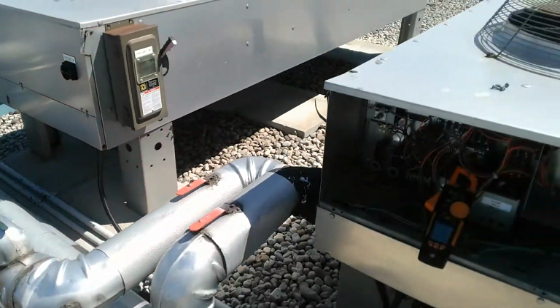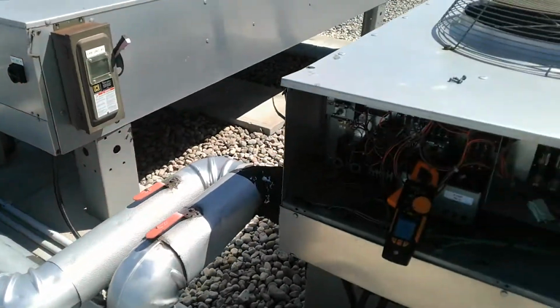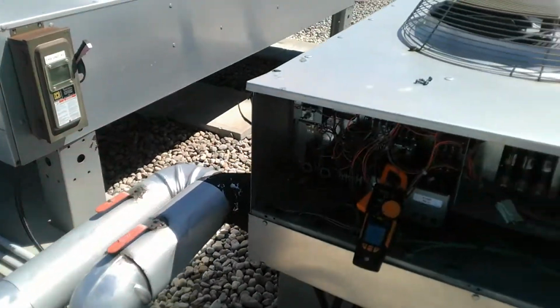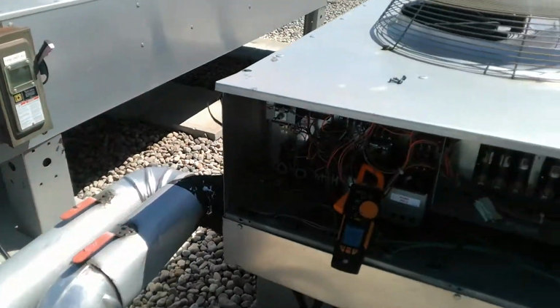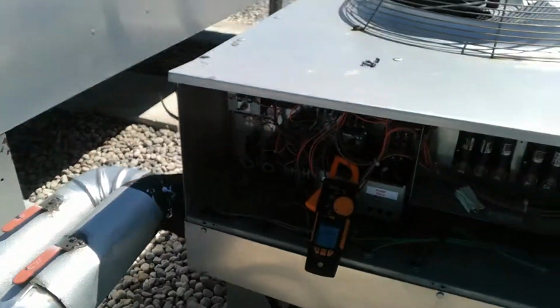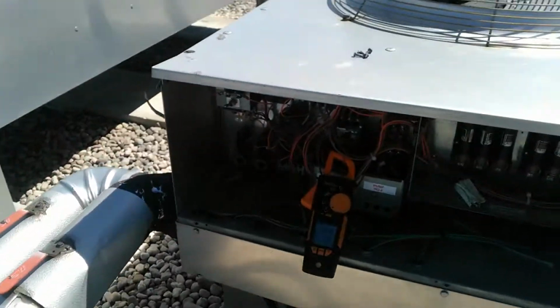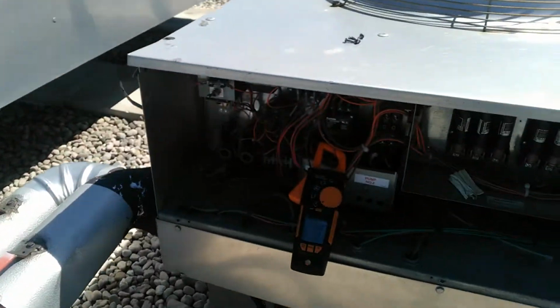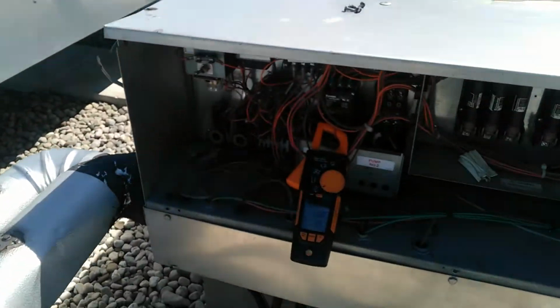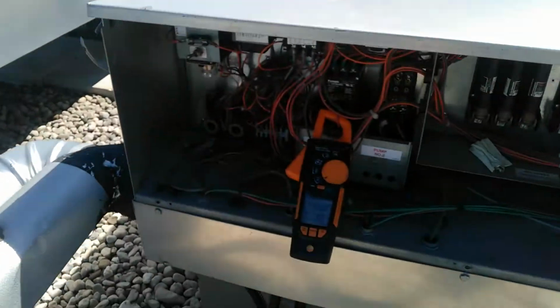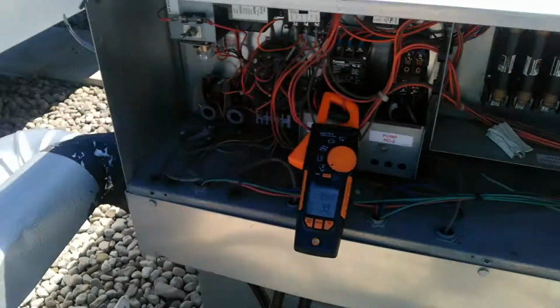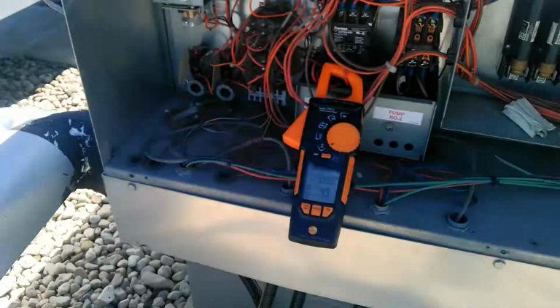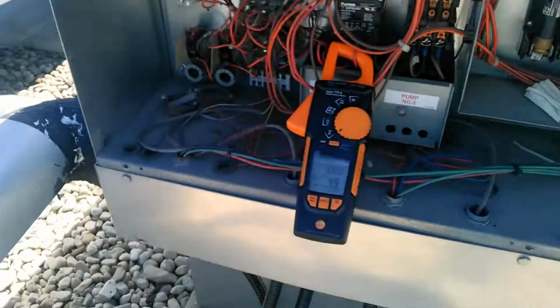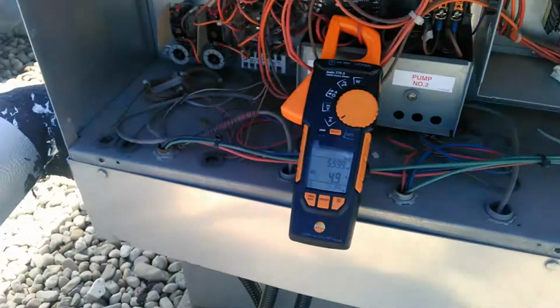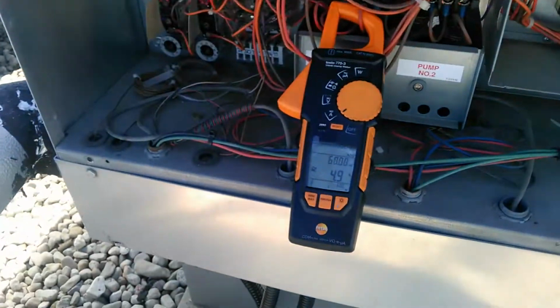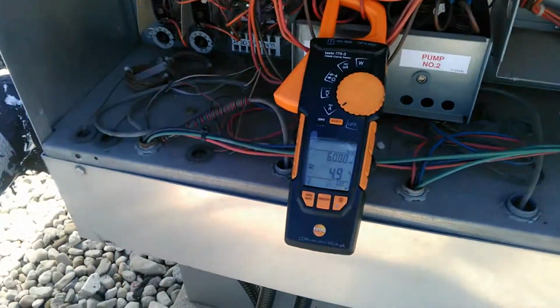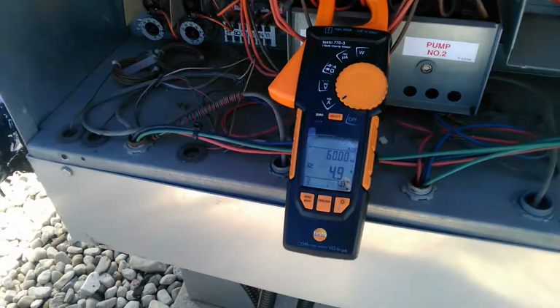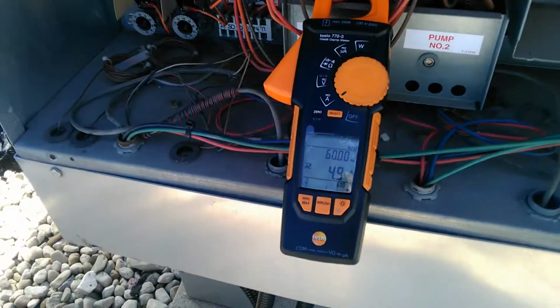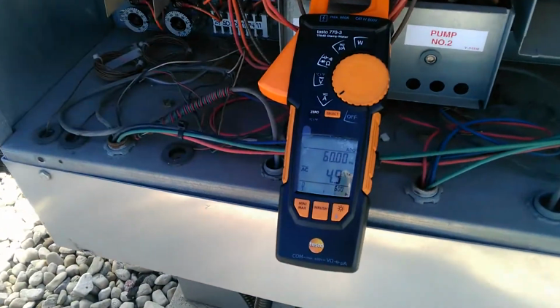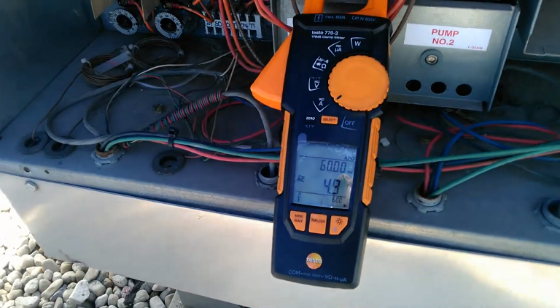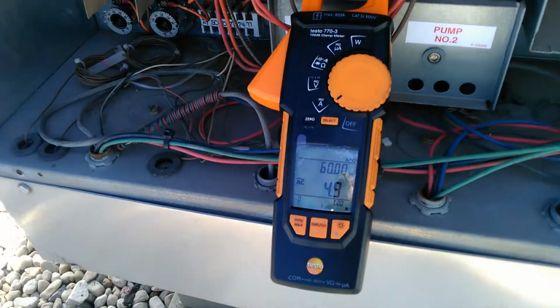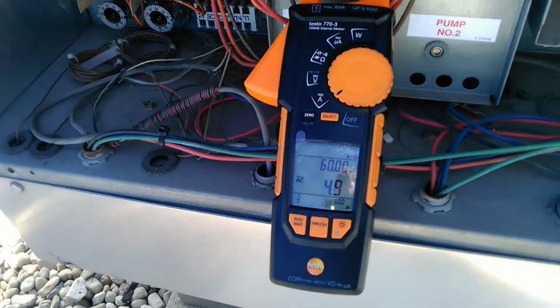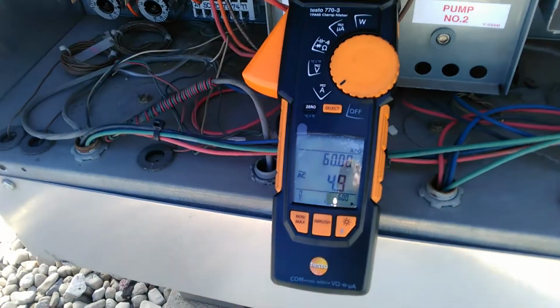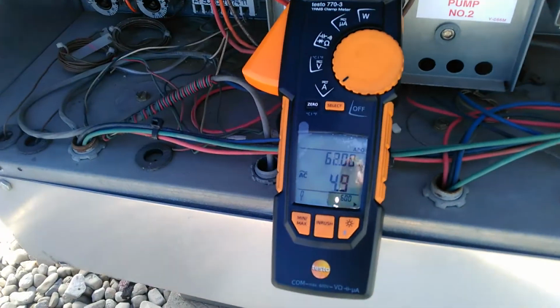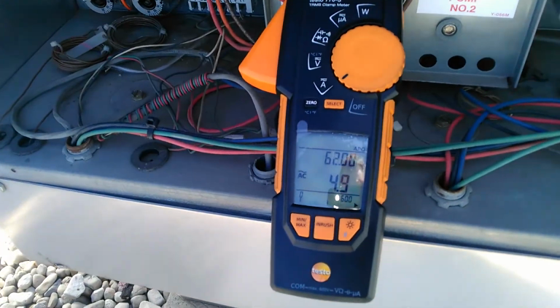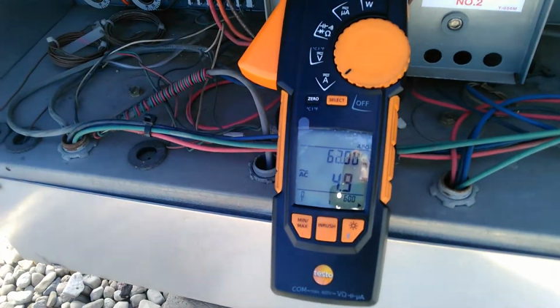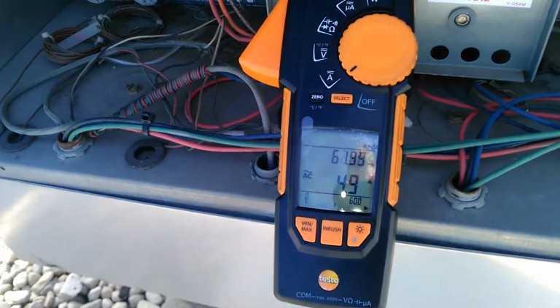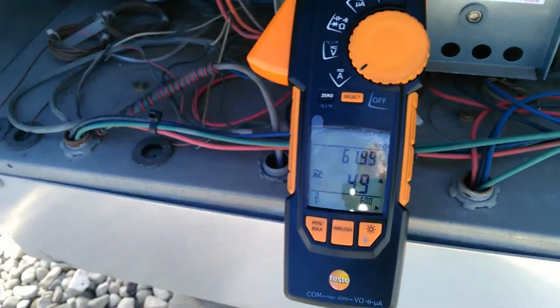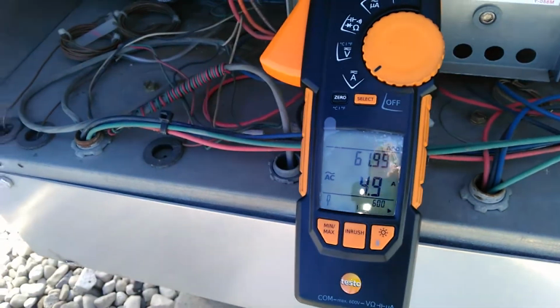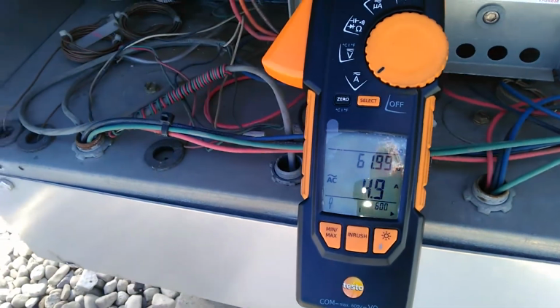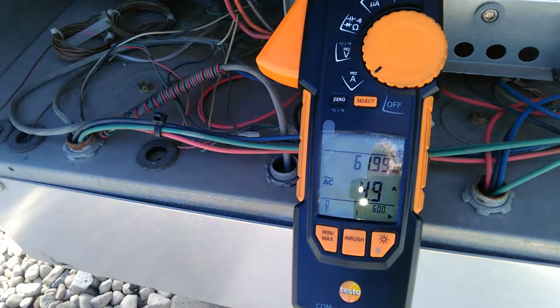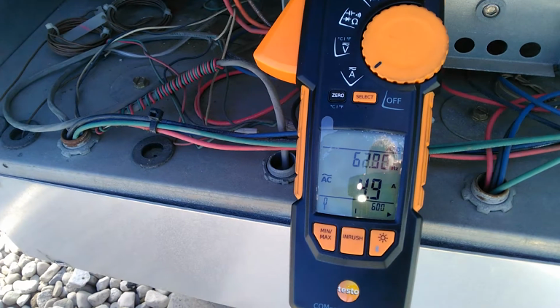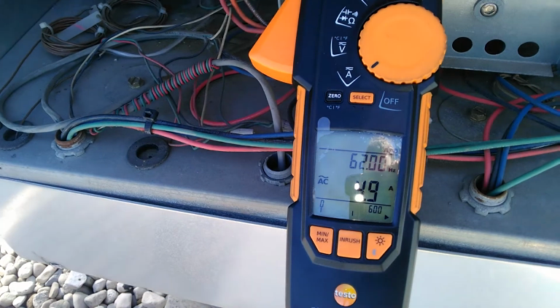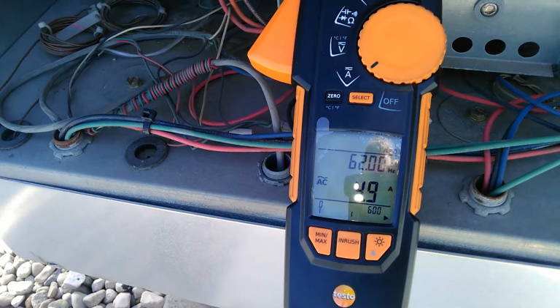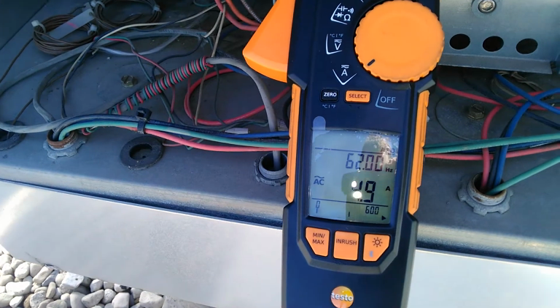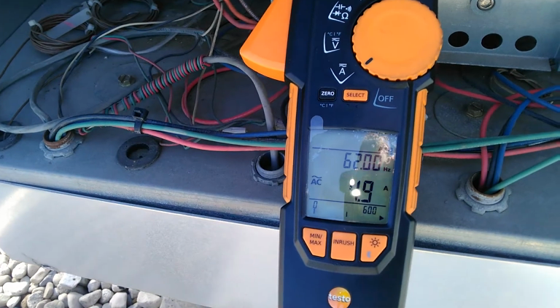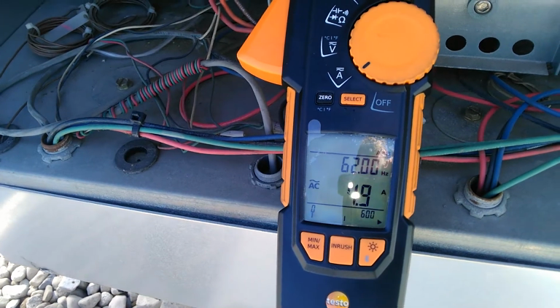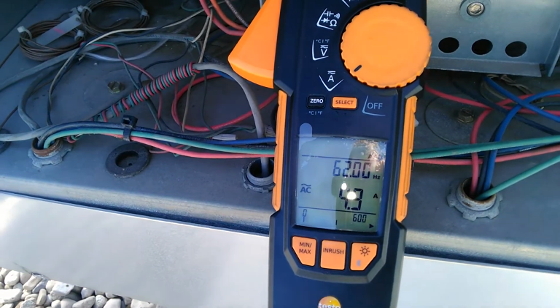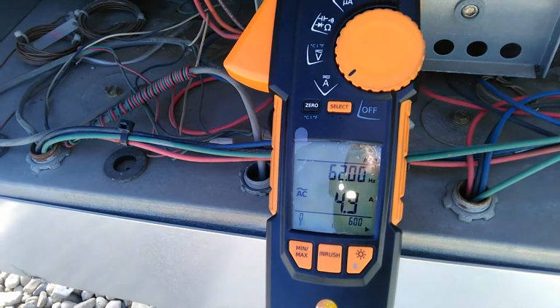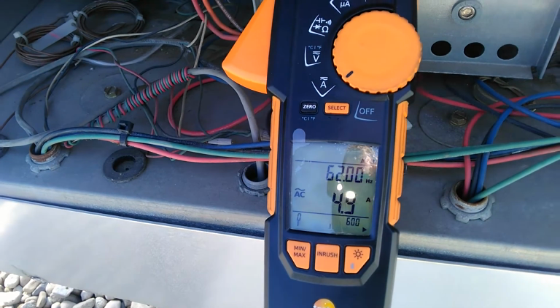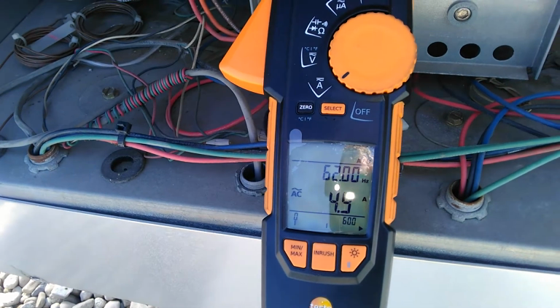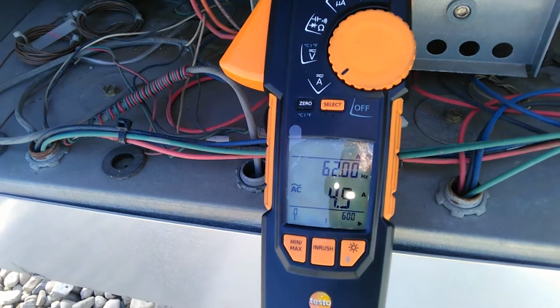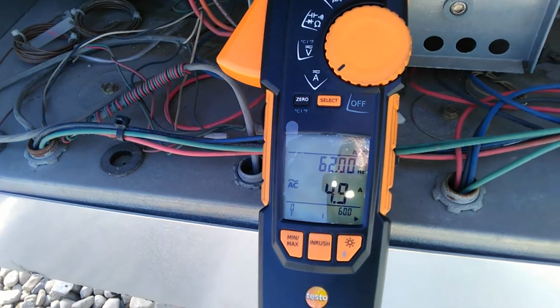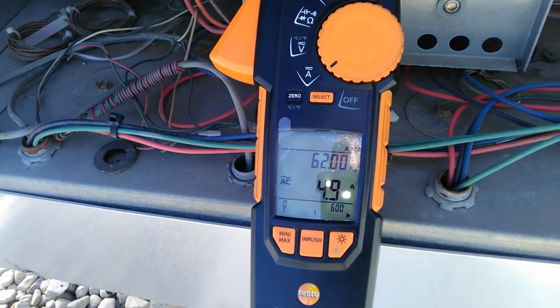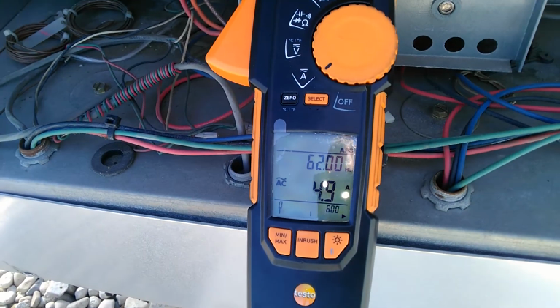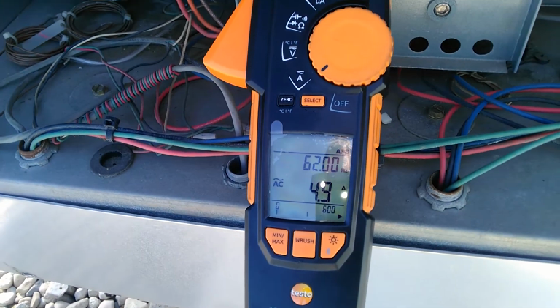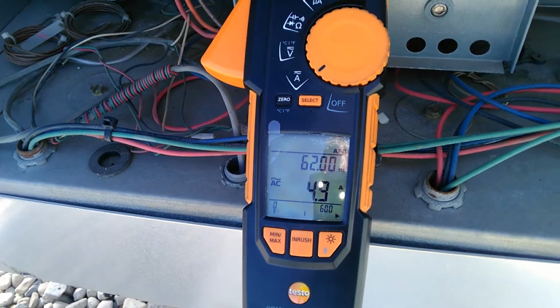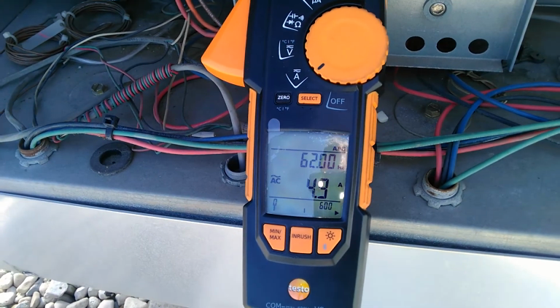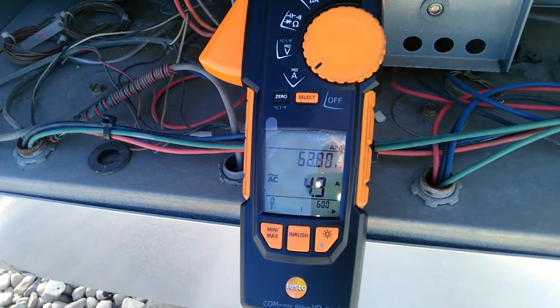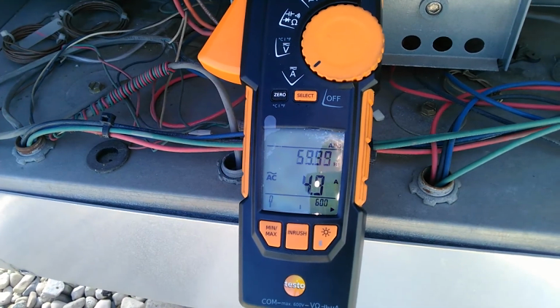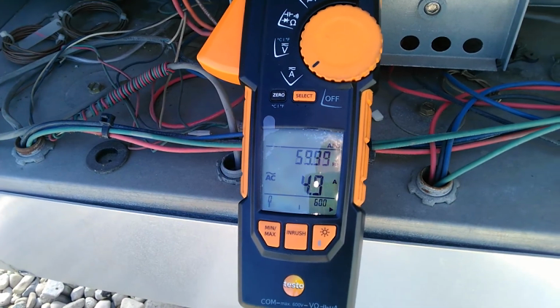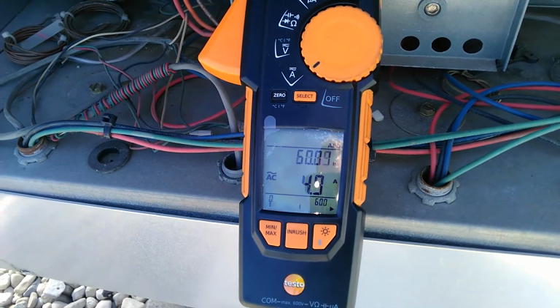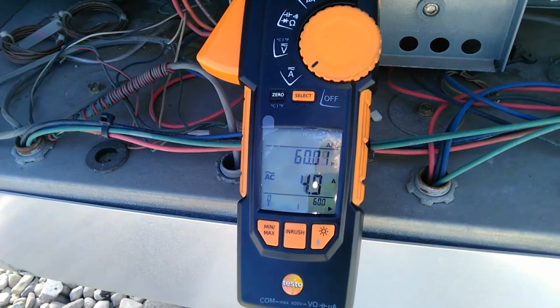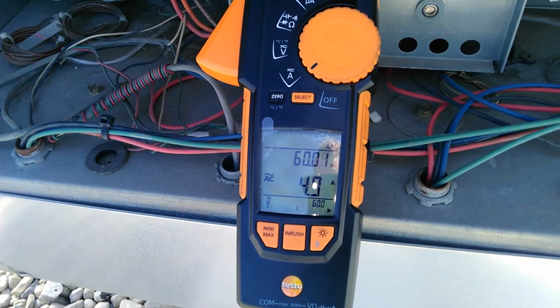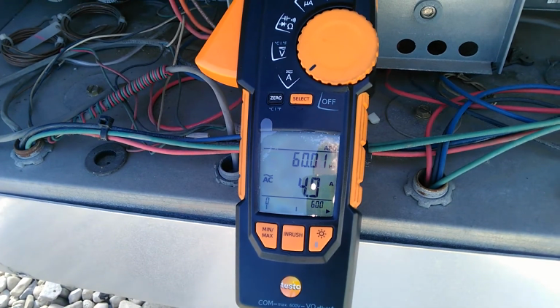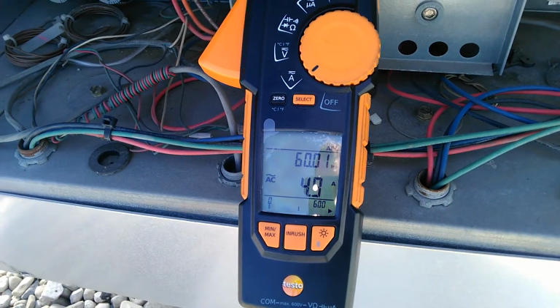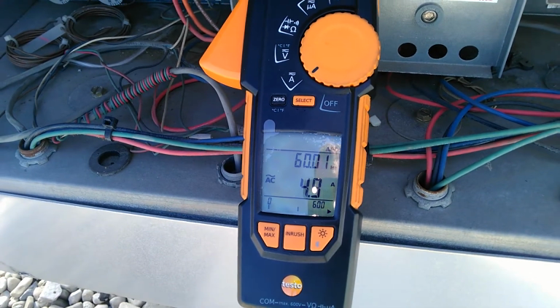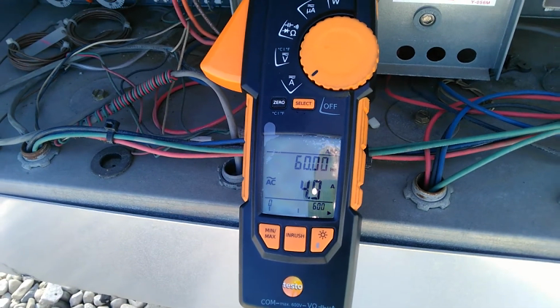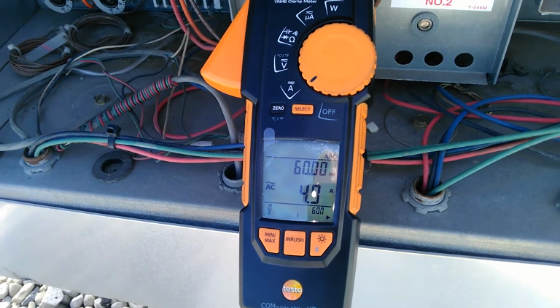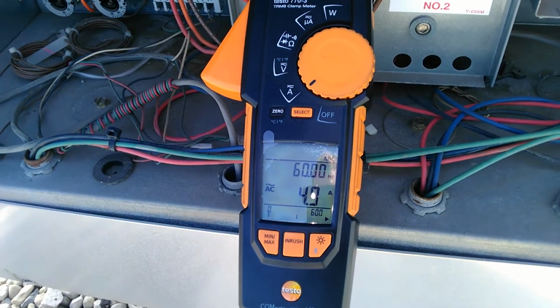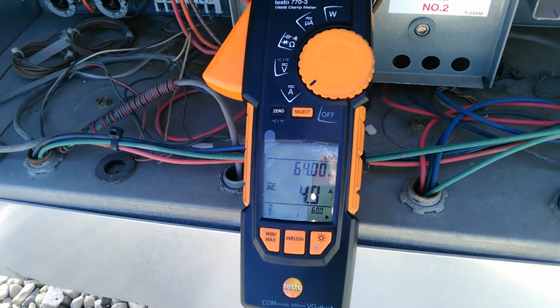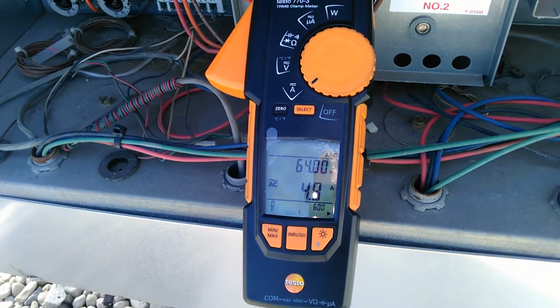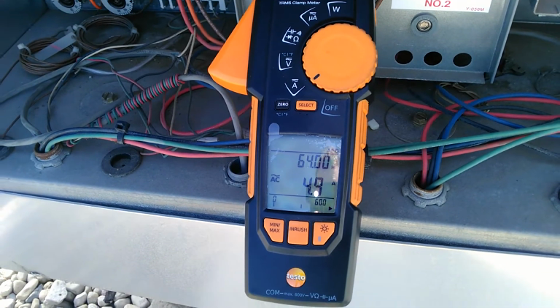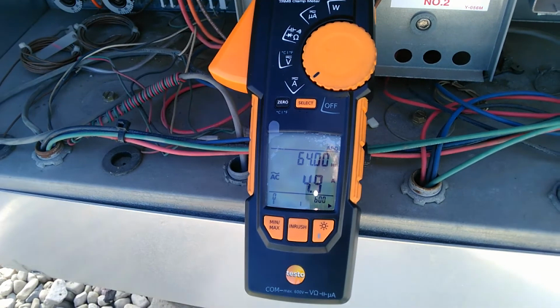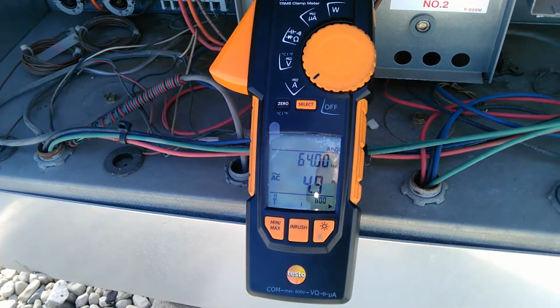I also found that my amp probe was jumping around while checking the motor.